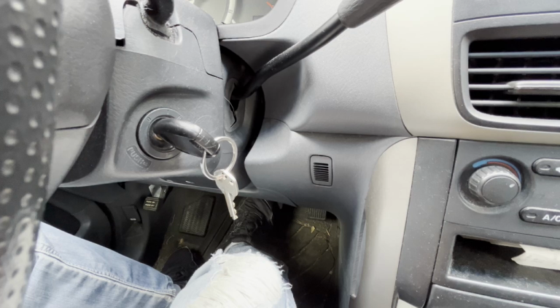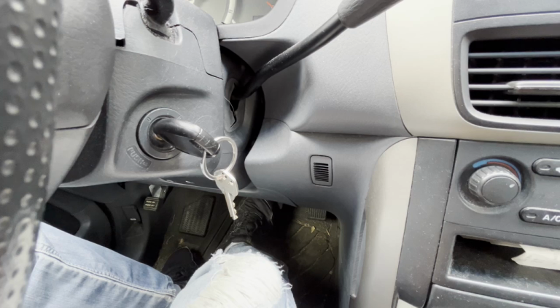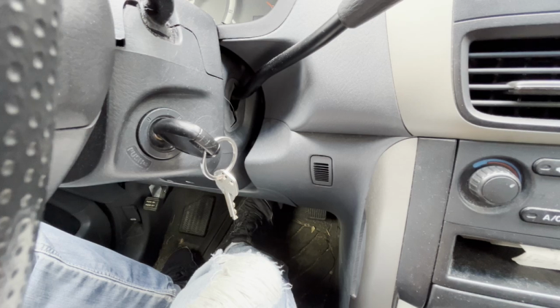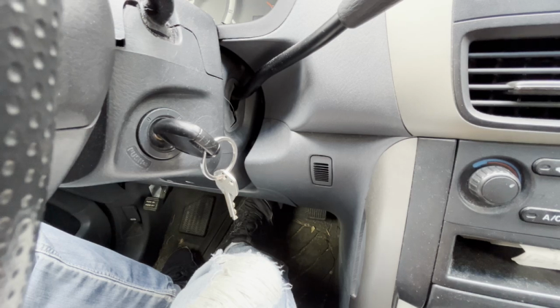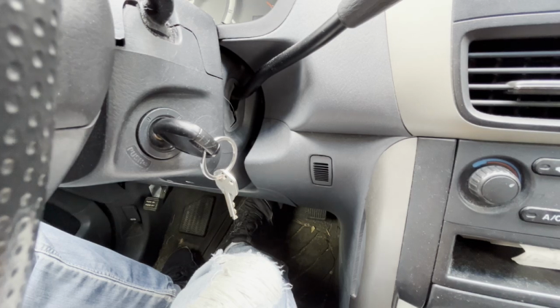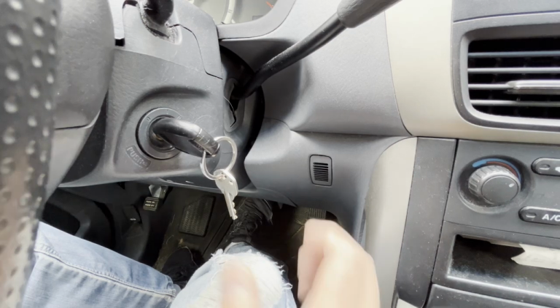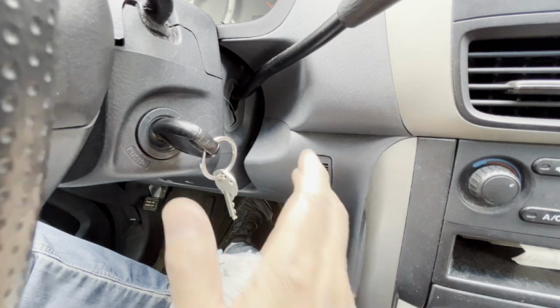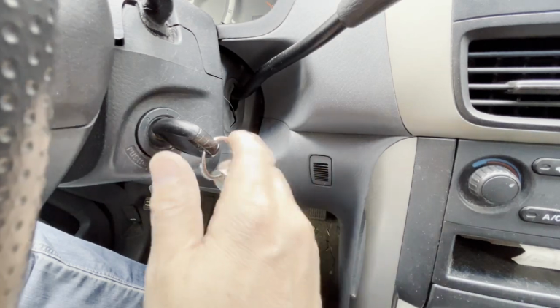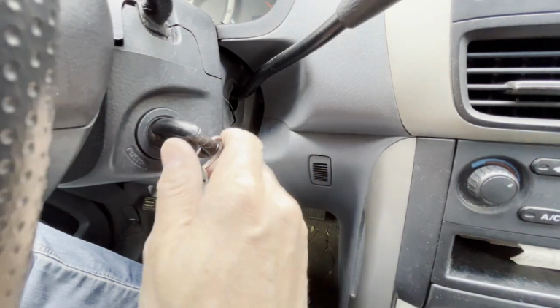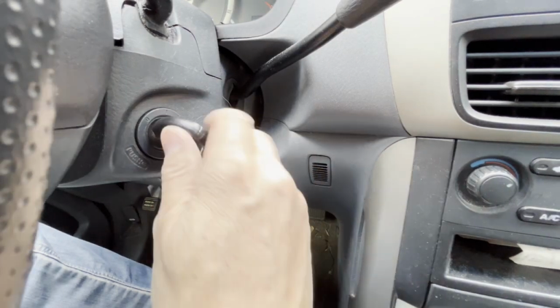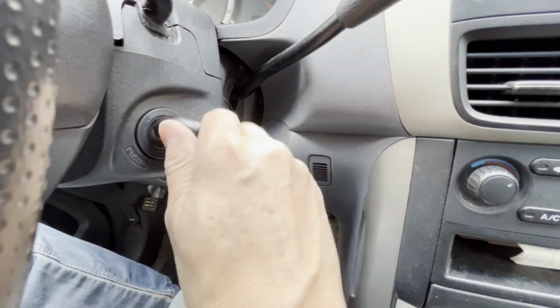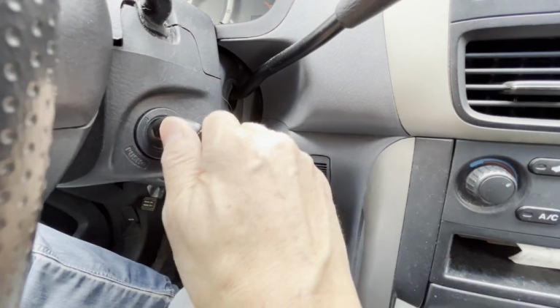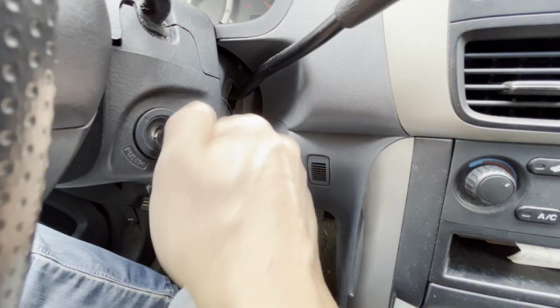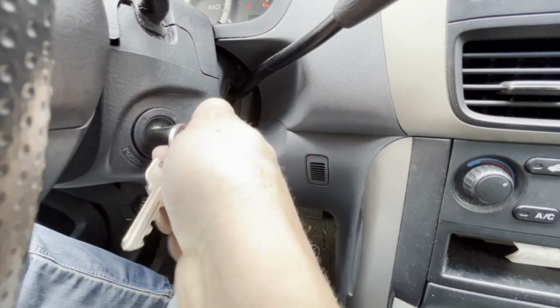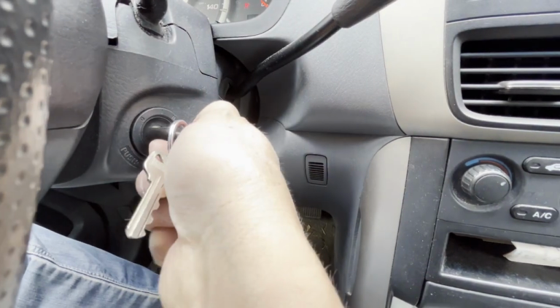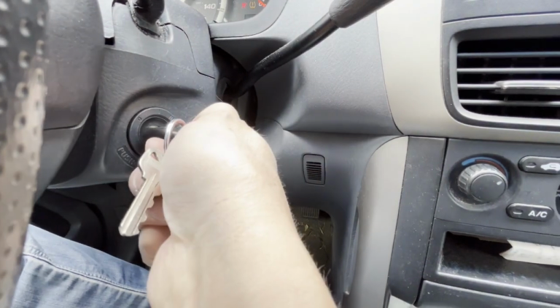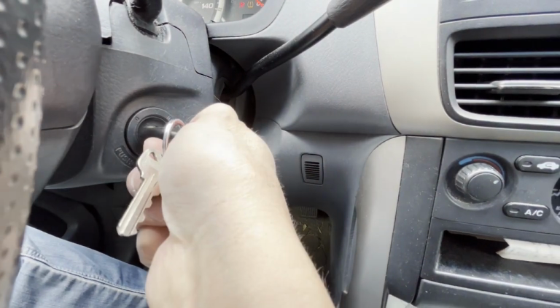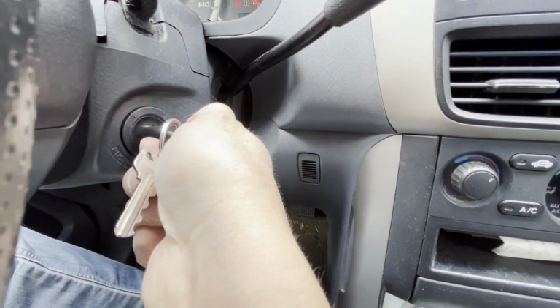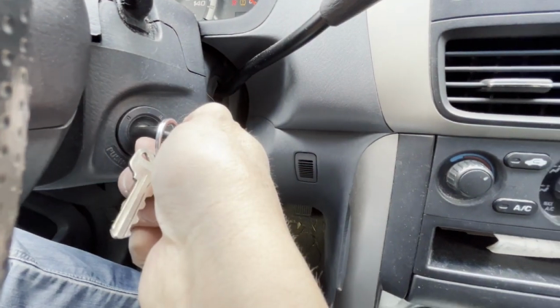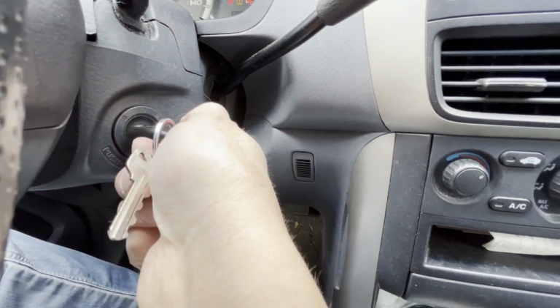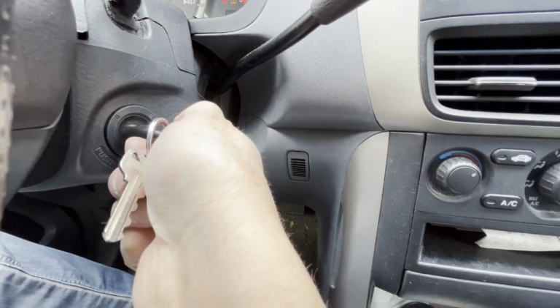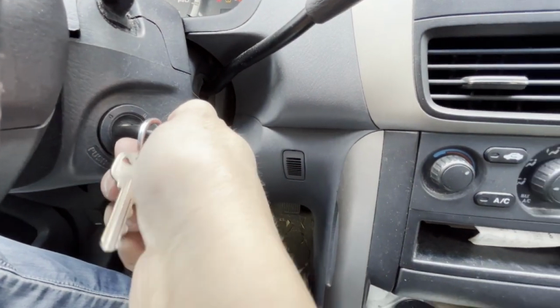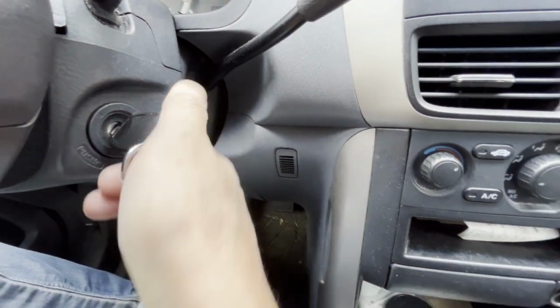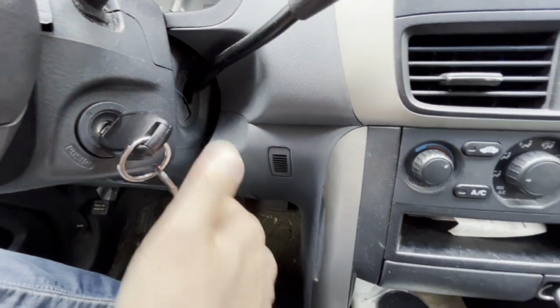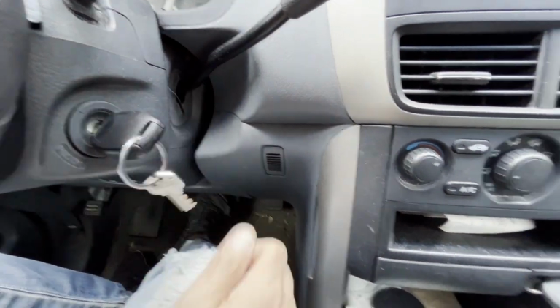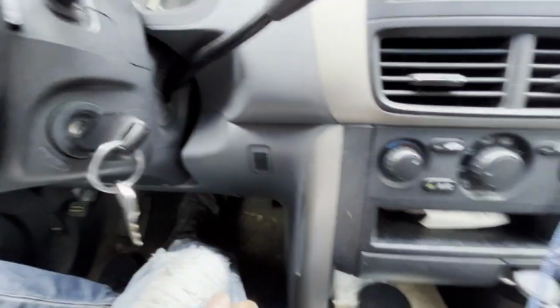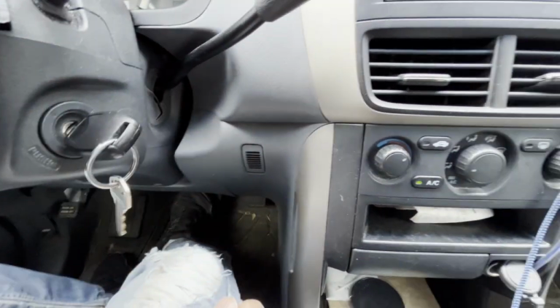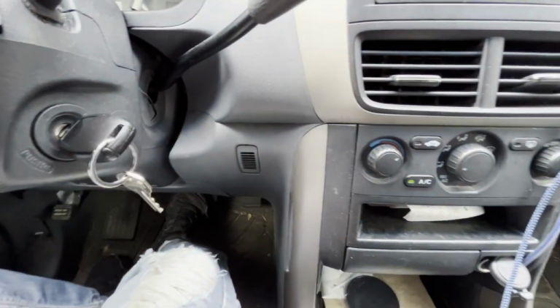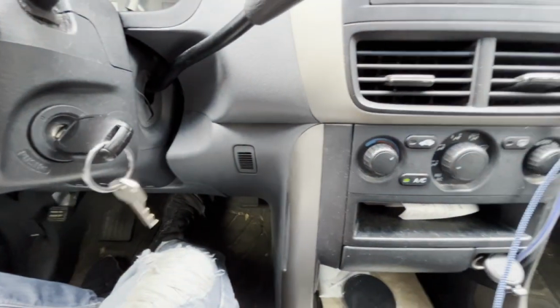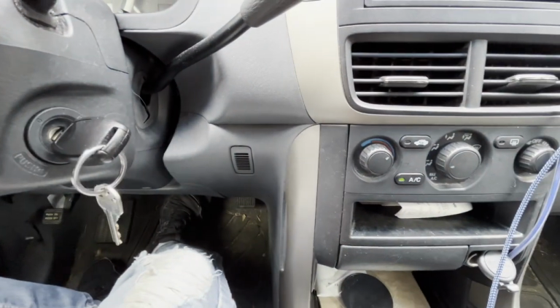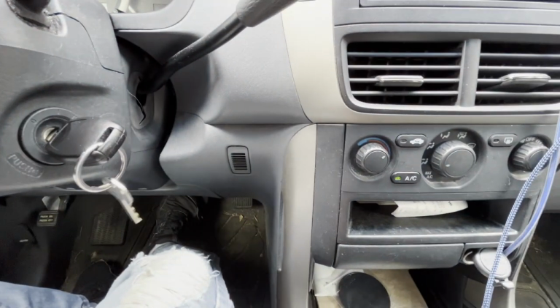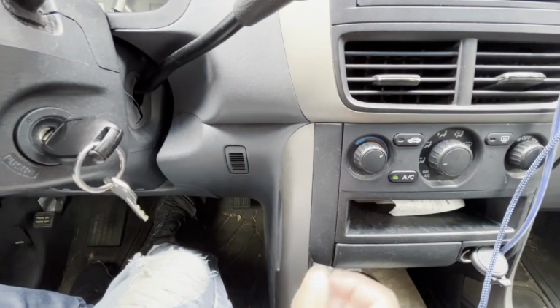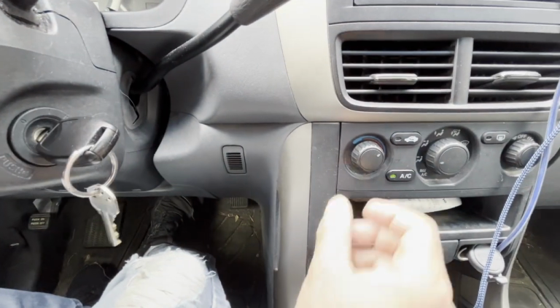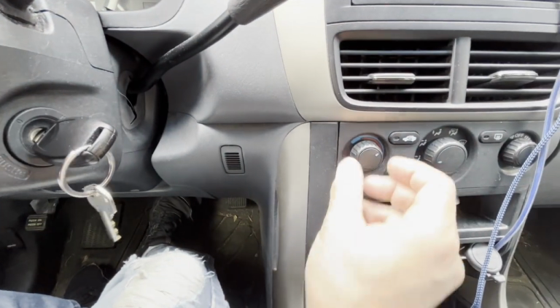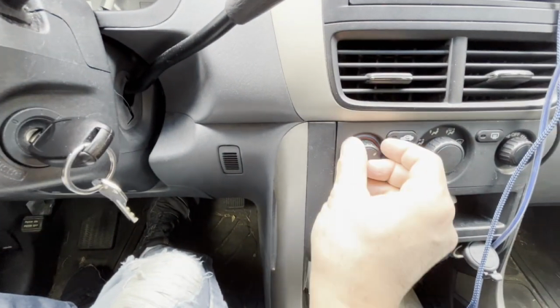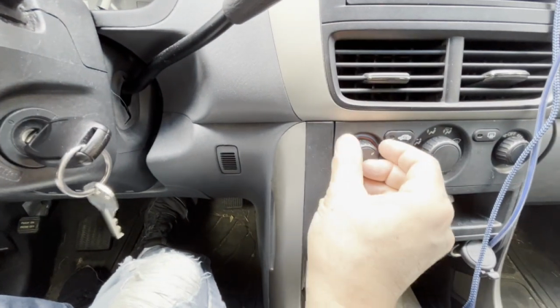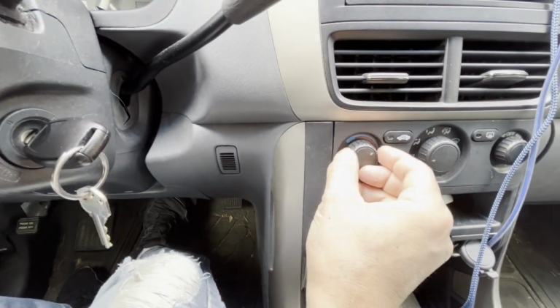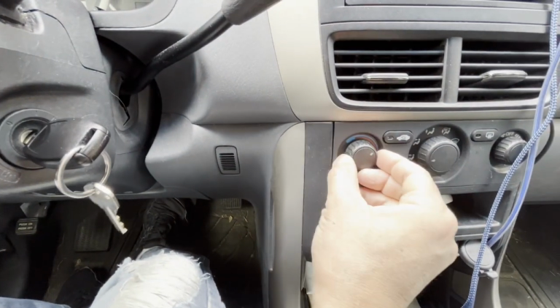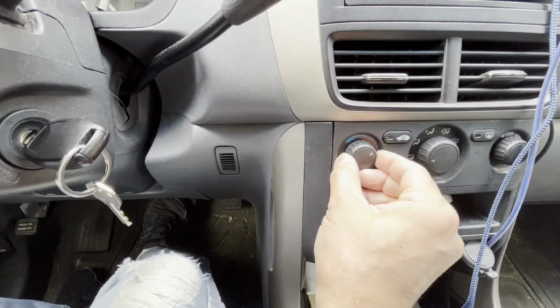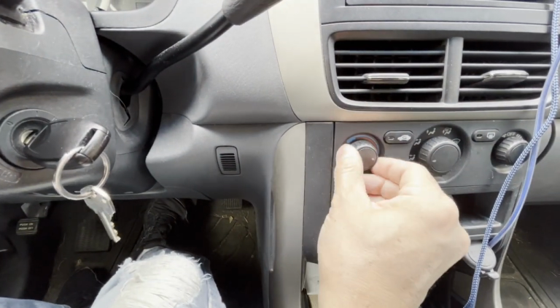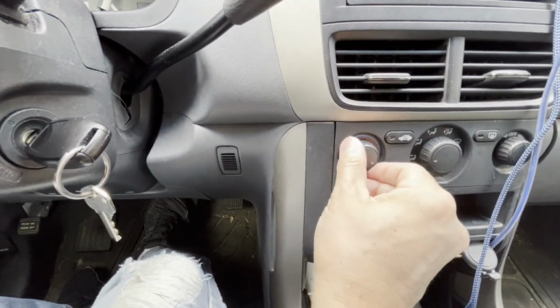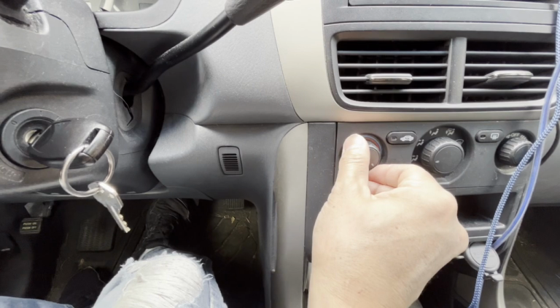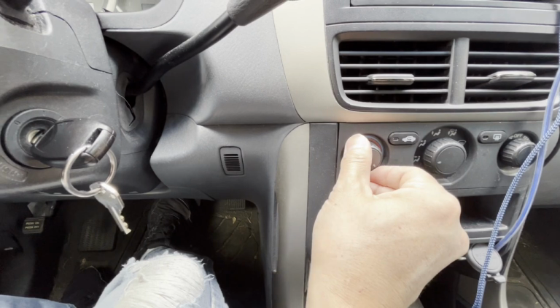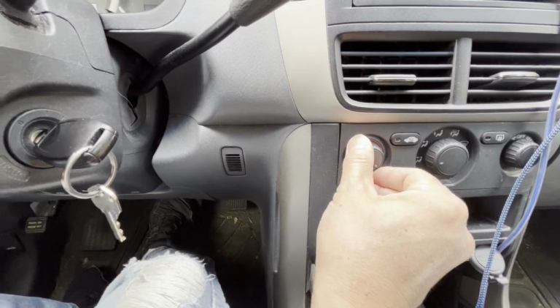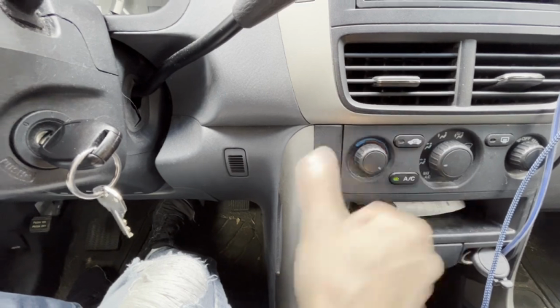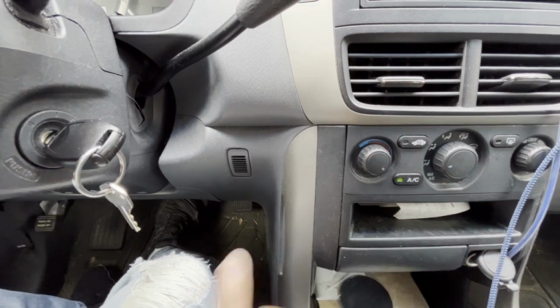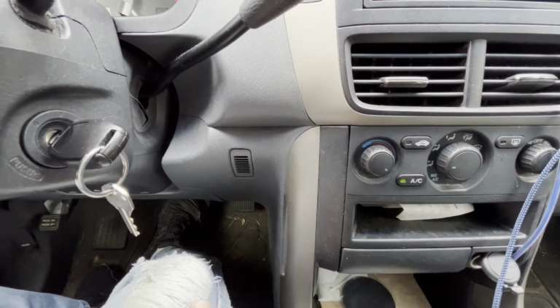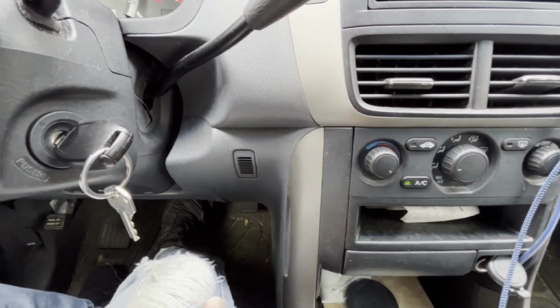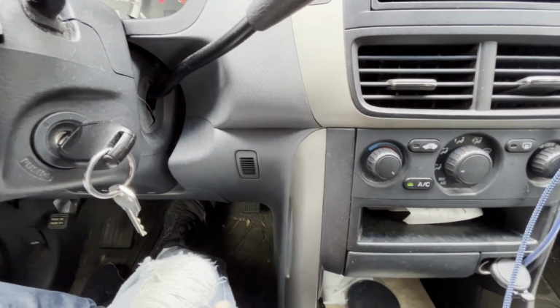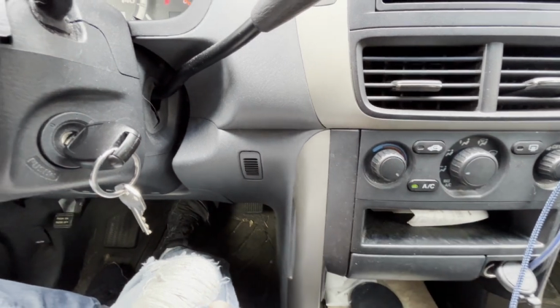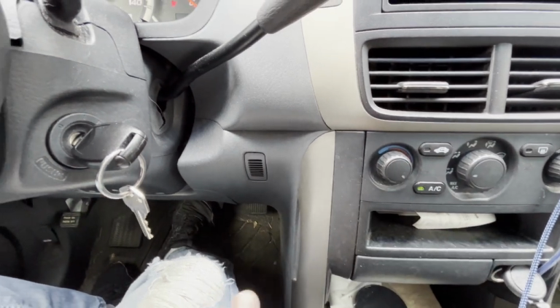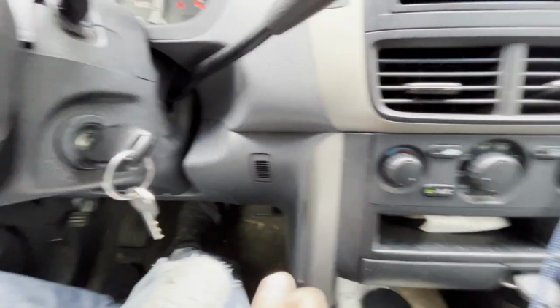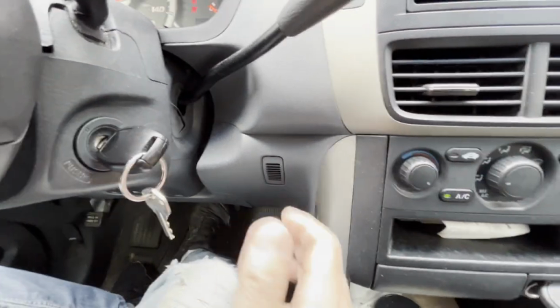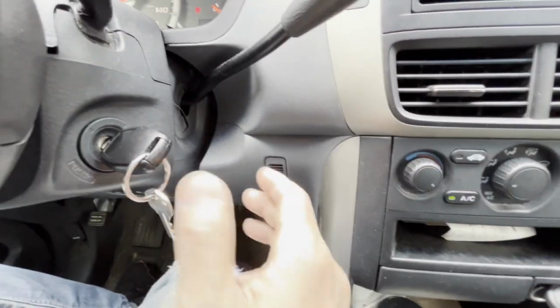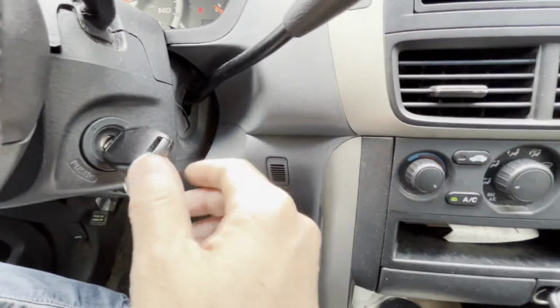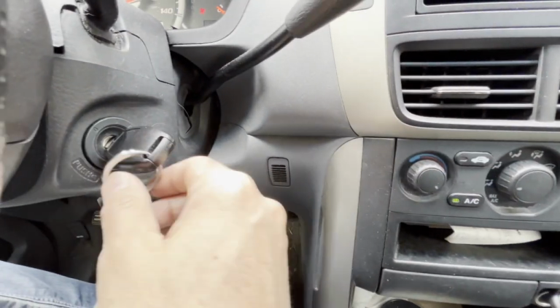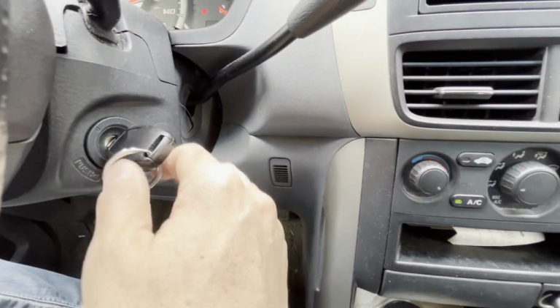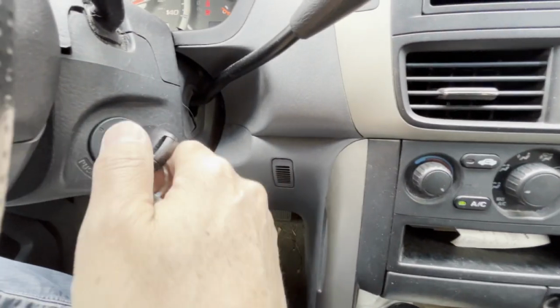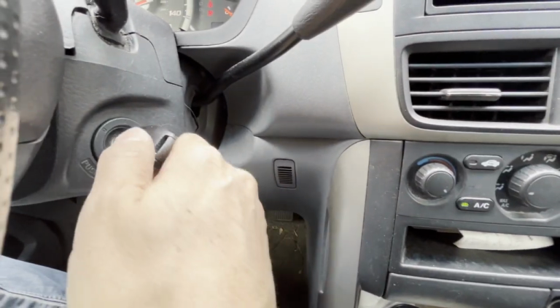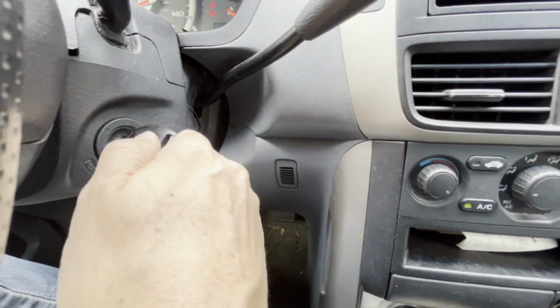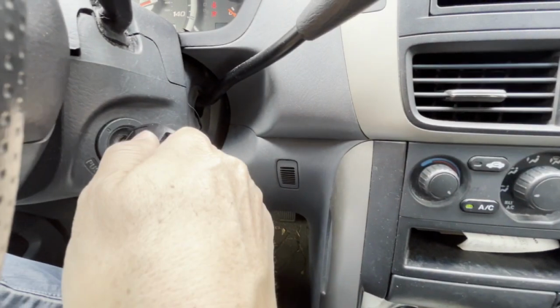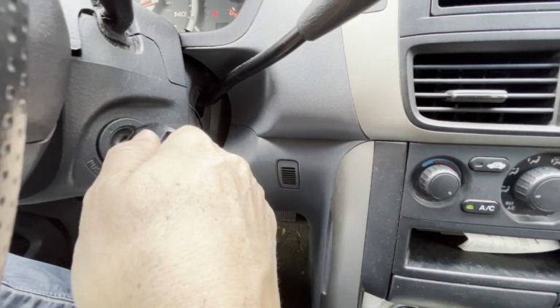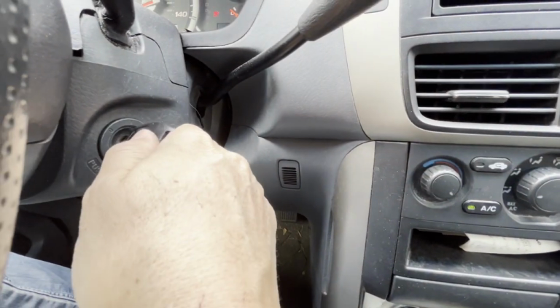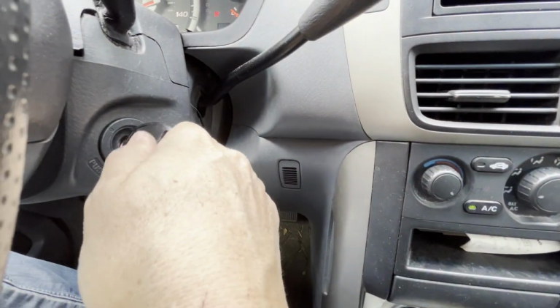Start the engine, turn the heater to maximum, and then turn off the engine.